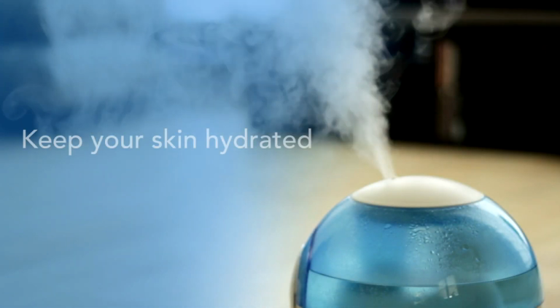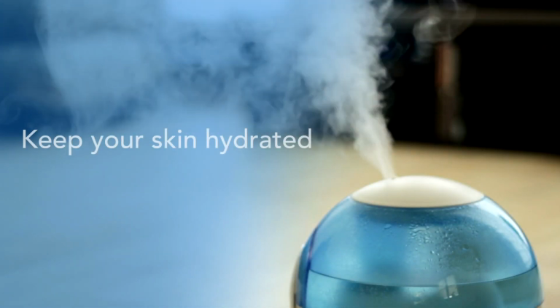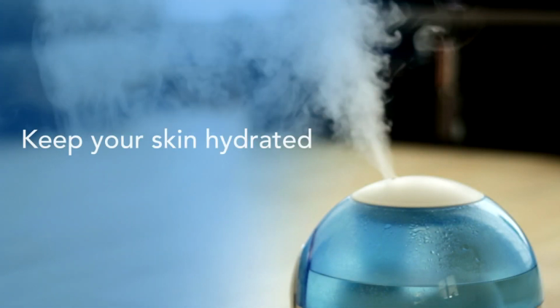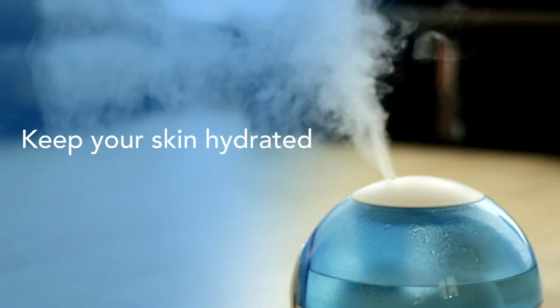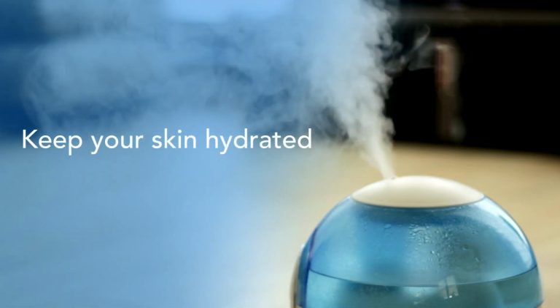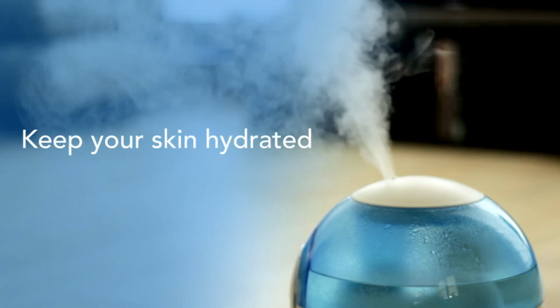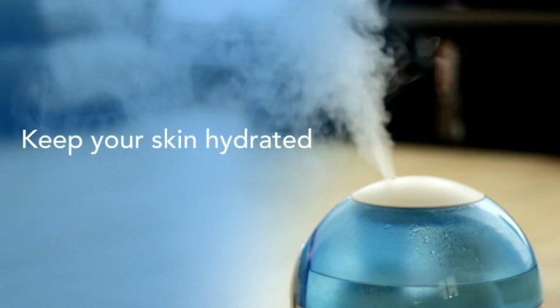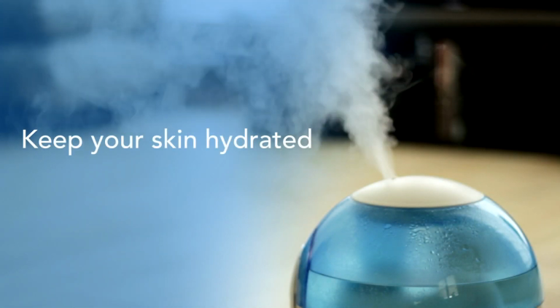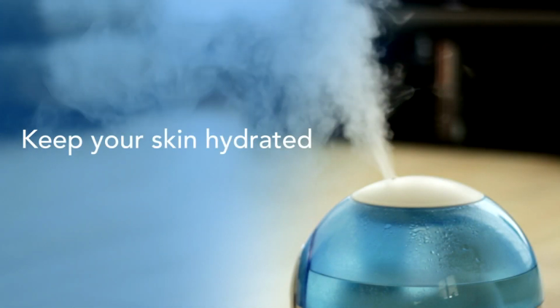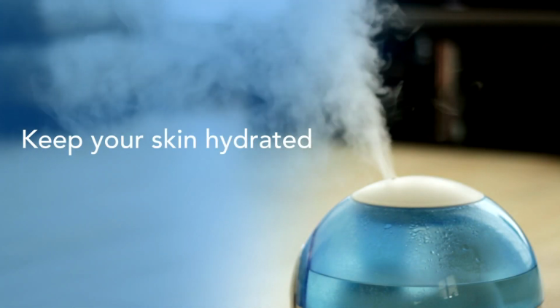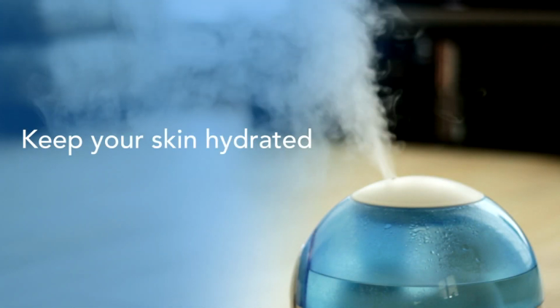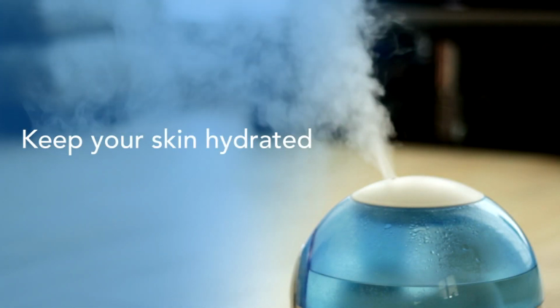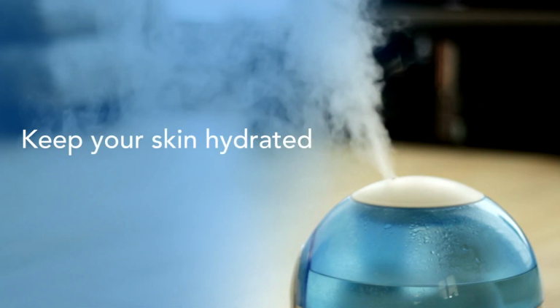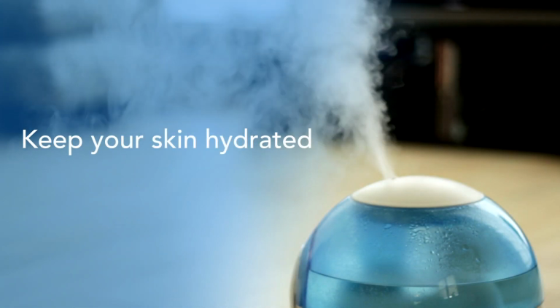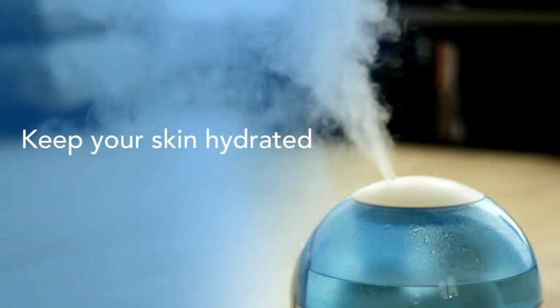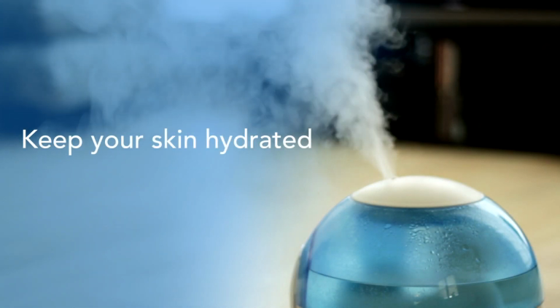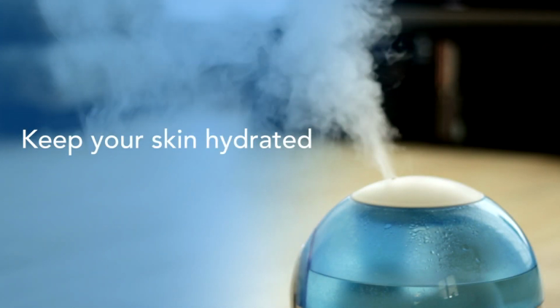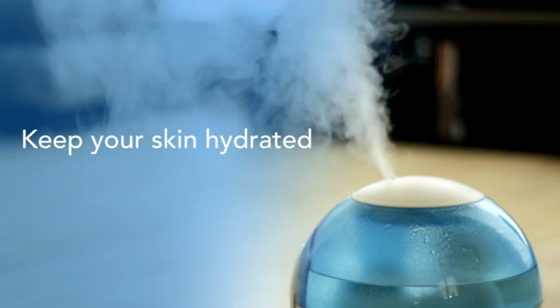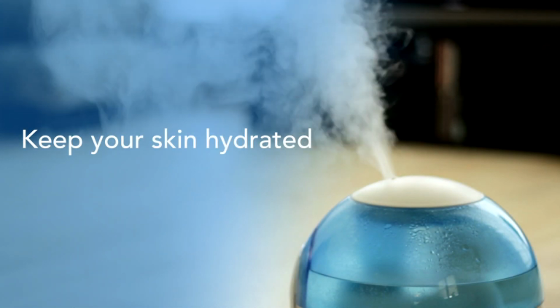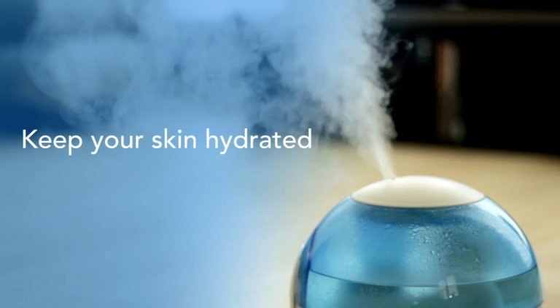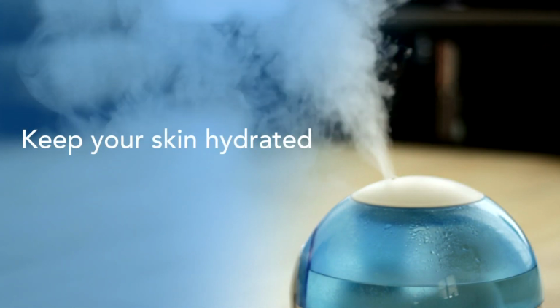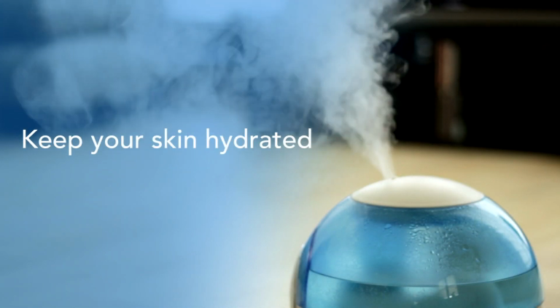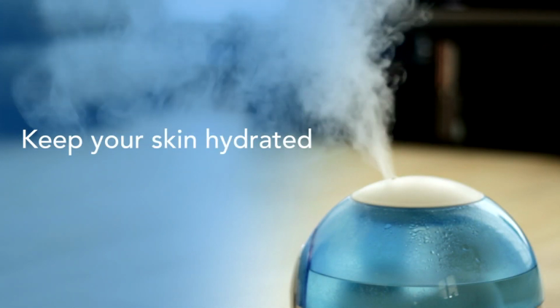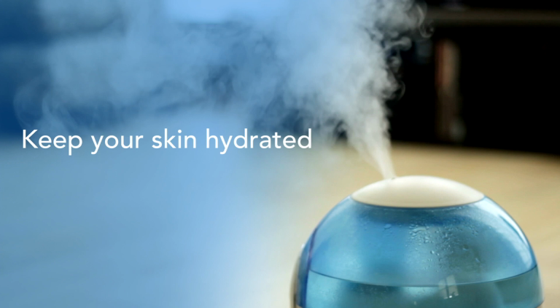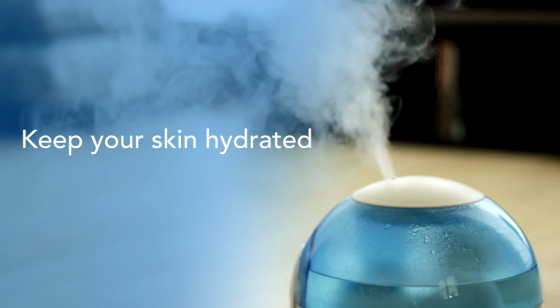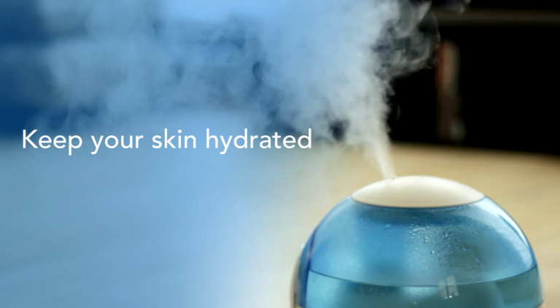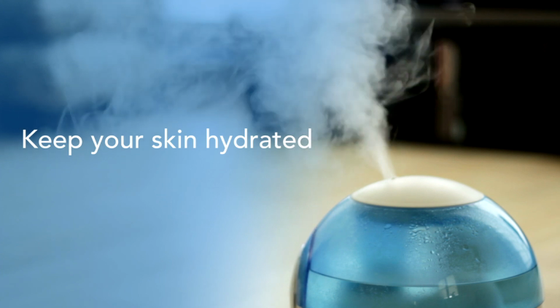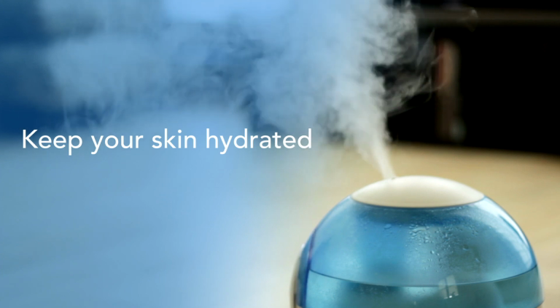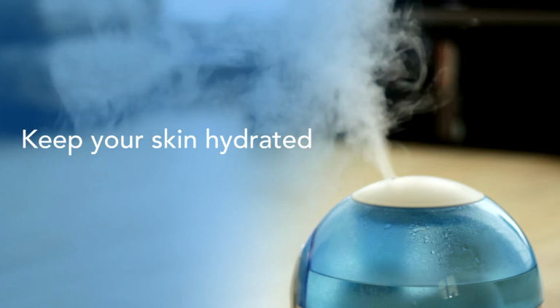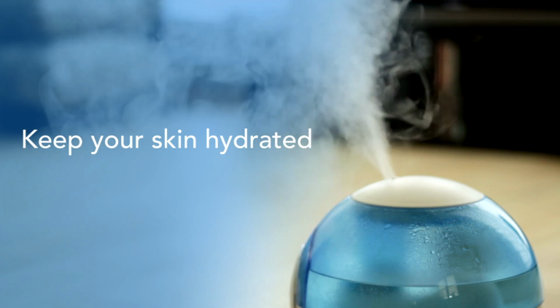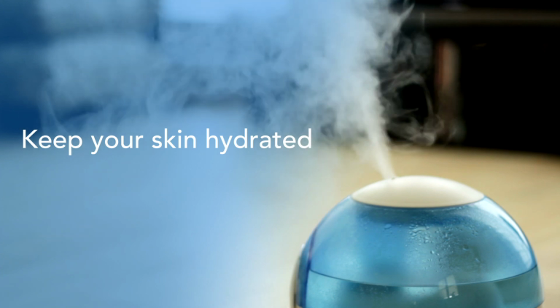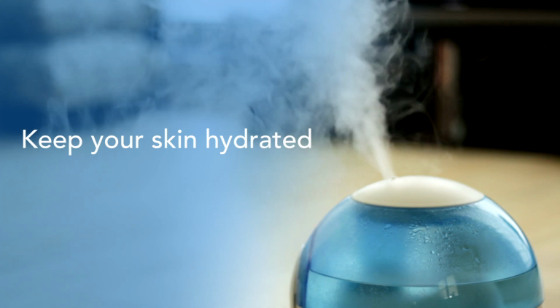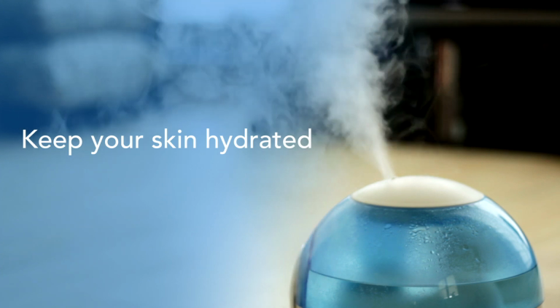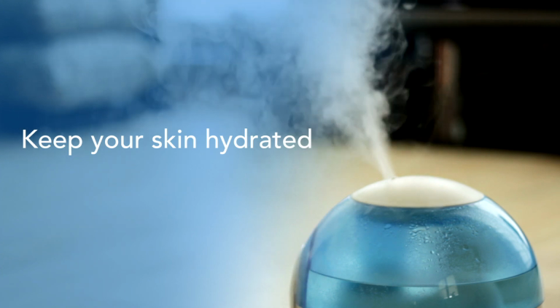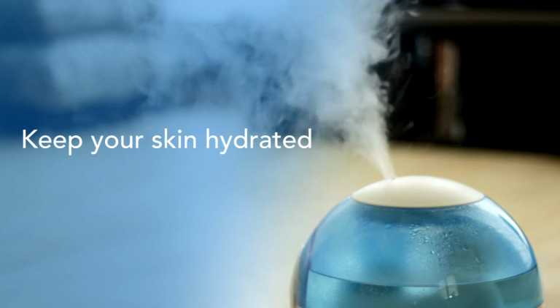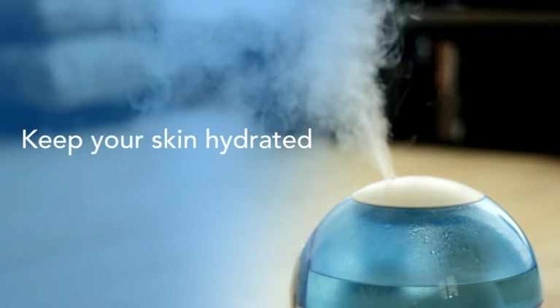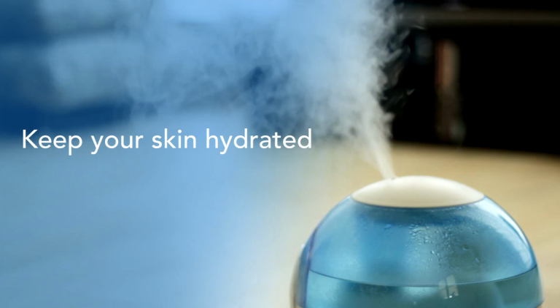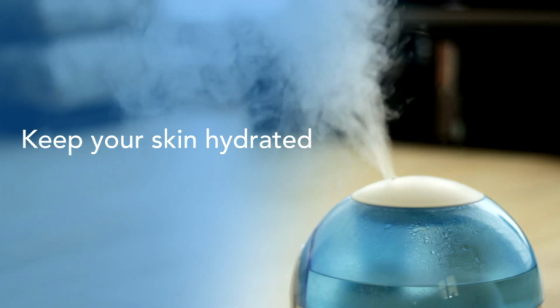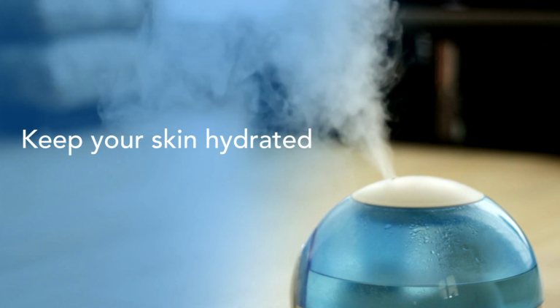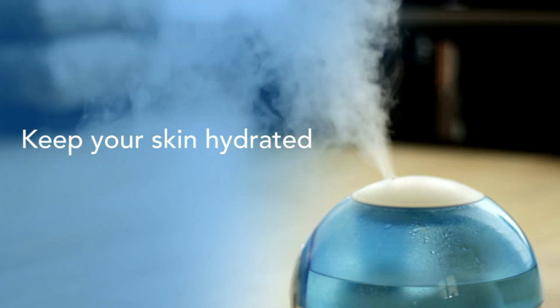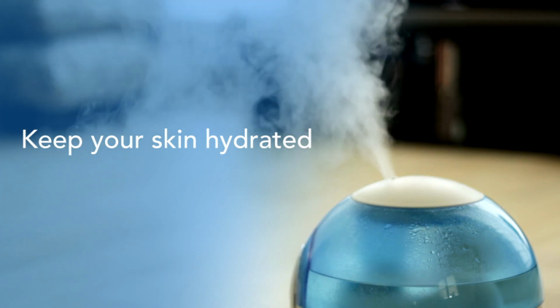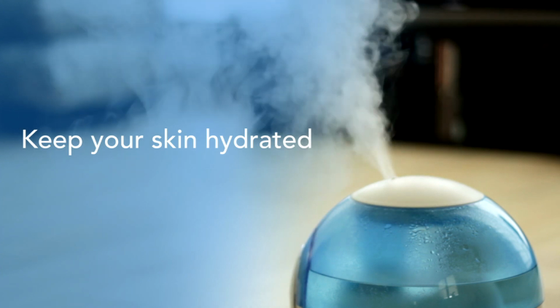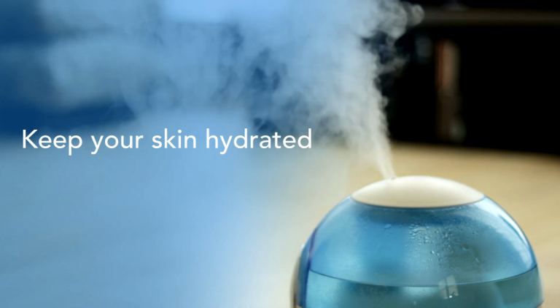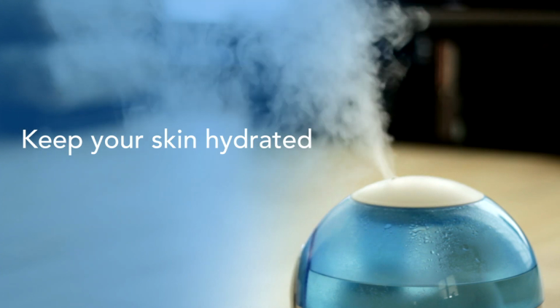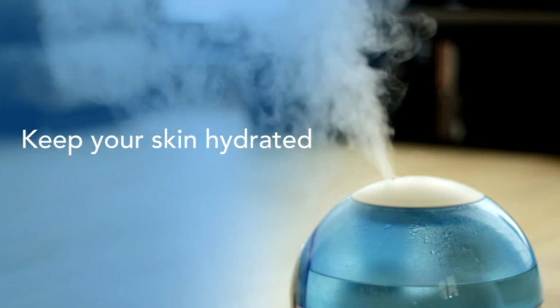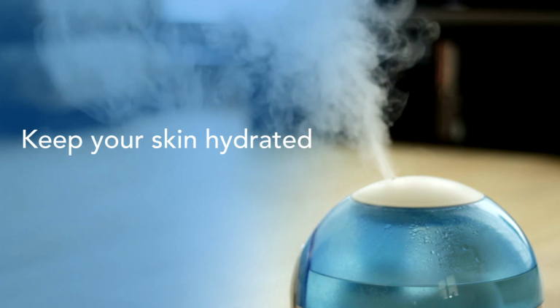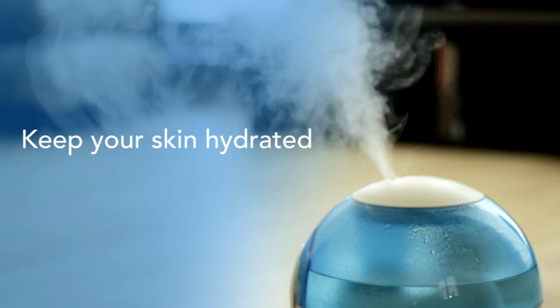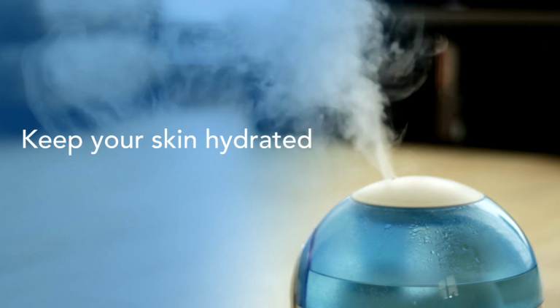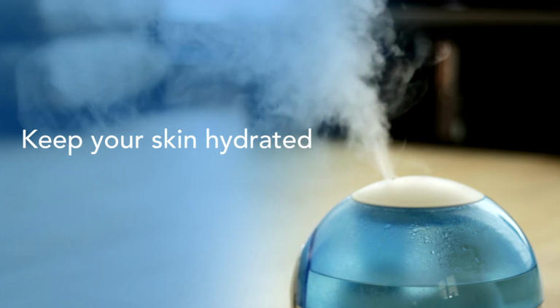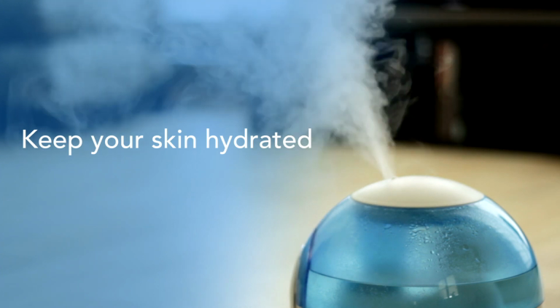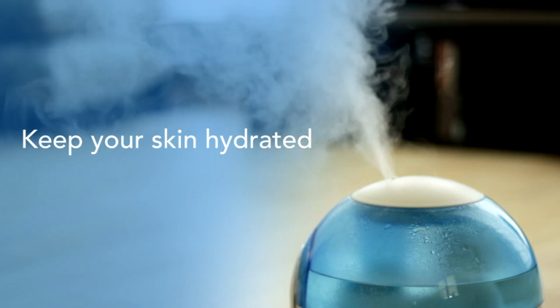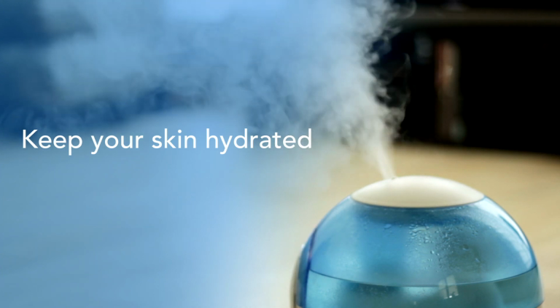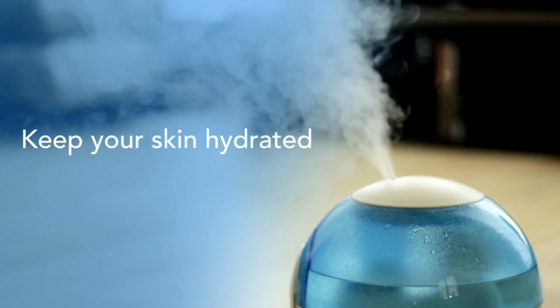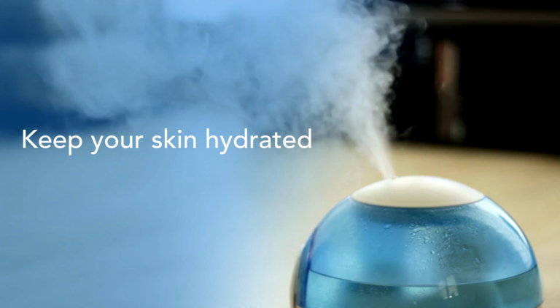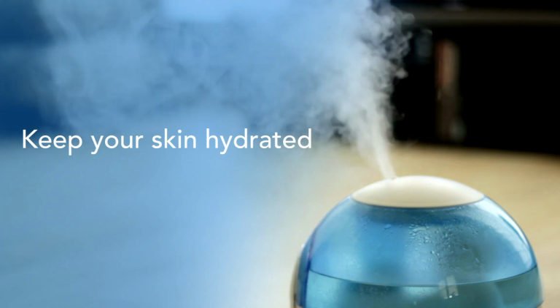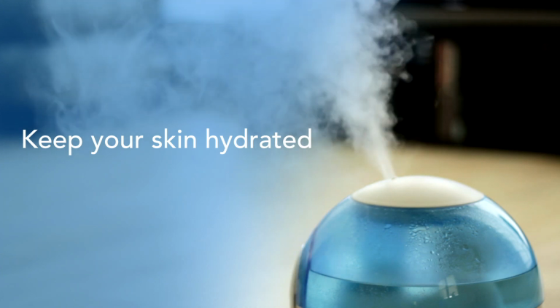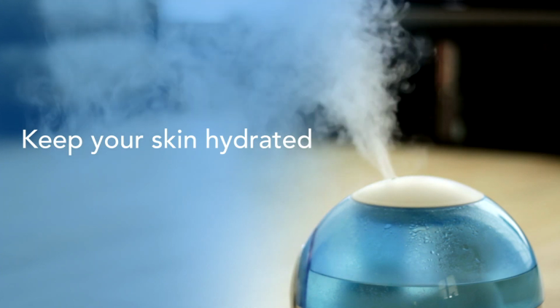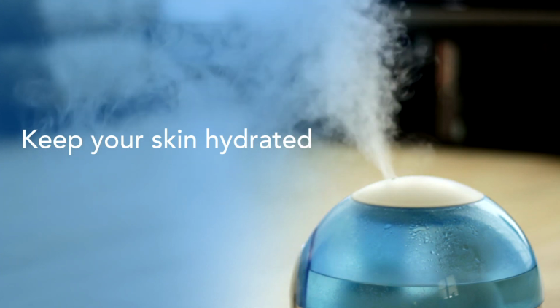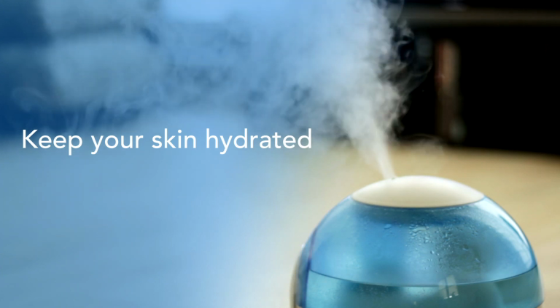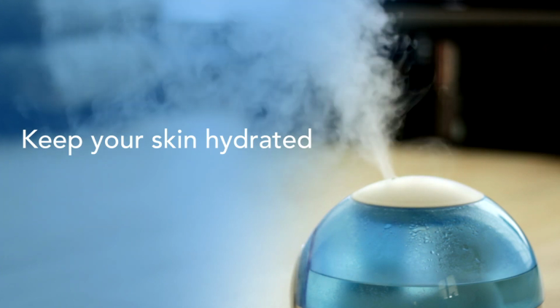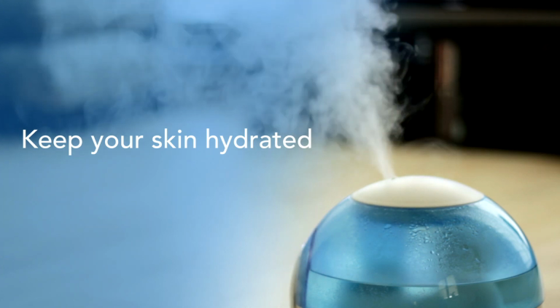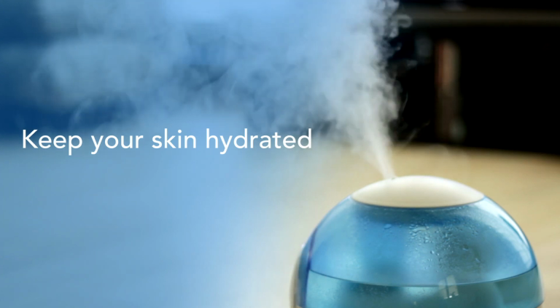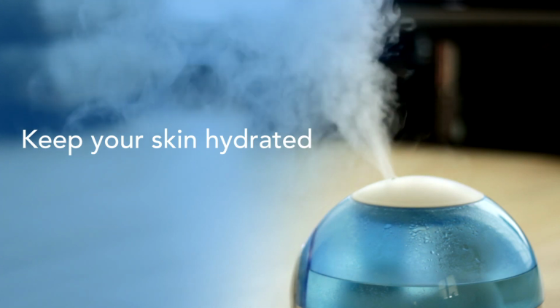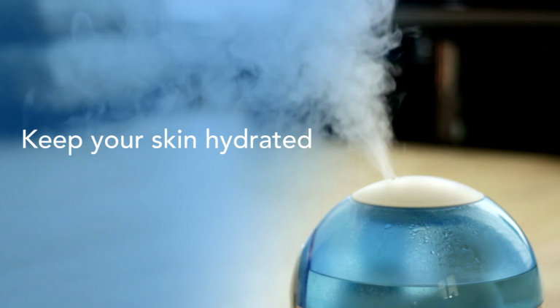Keep your skin hydrated. Drink plenty of water and use a humidifier at home, especially in your bedroom while you sleep.